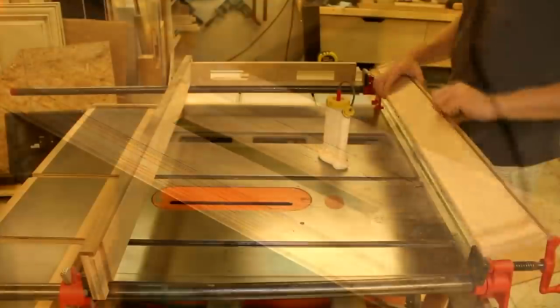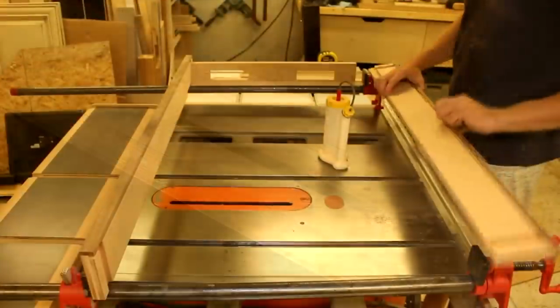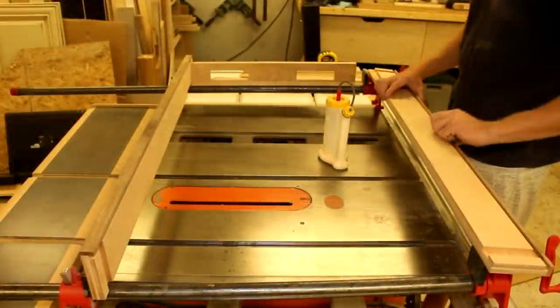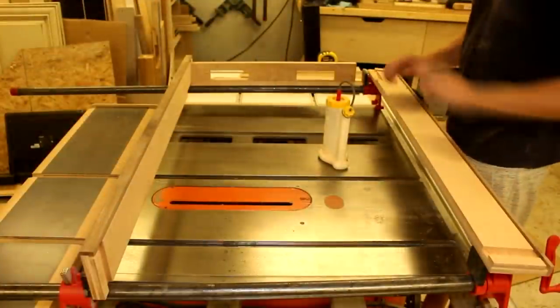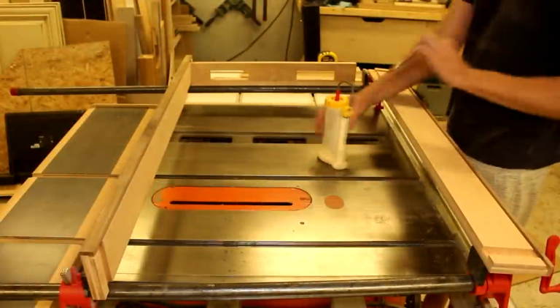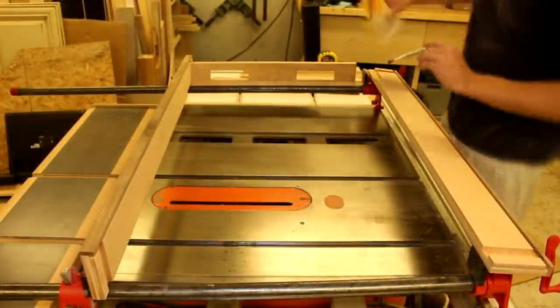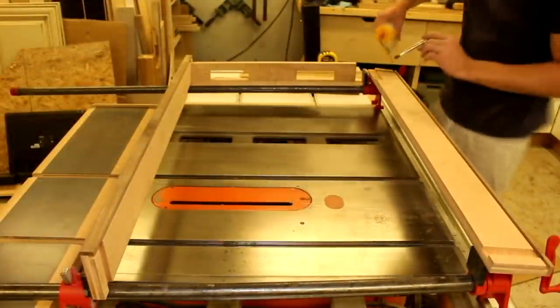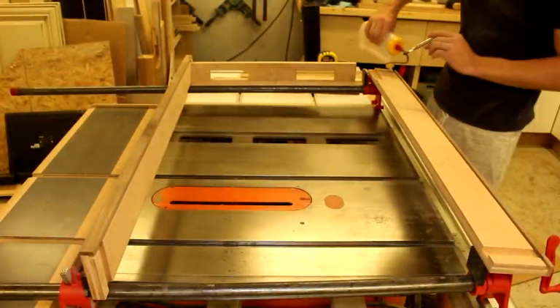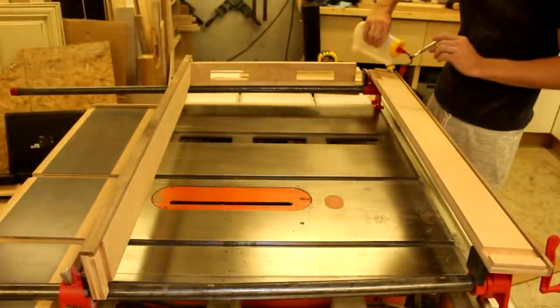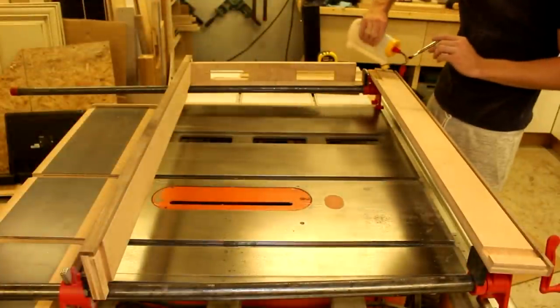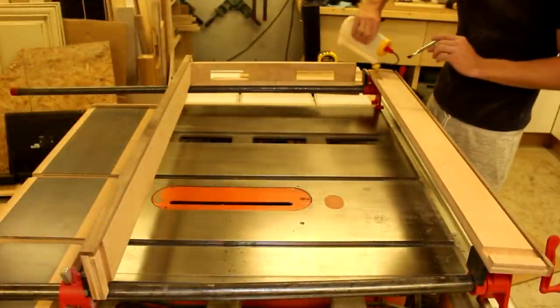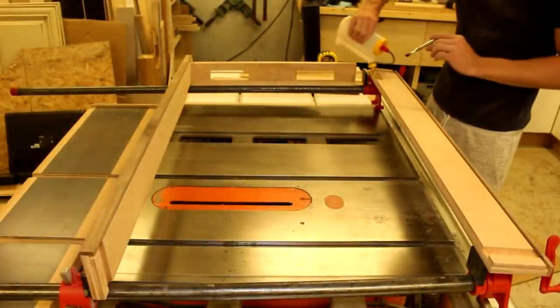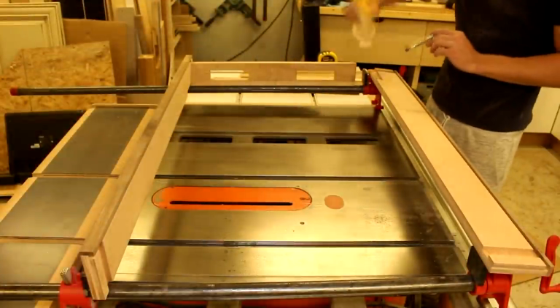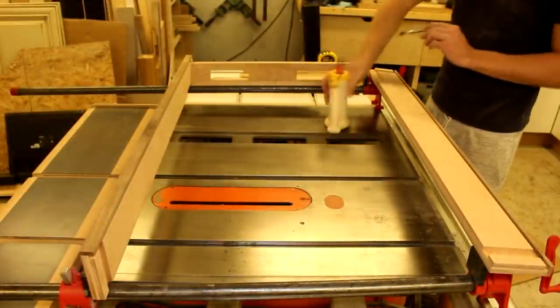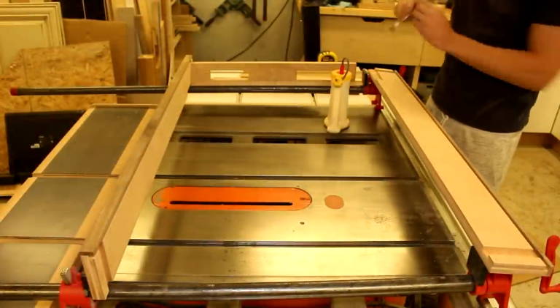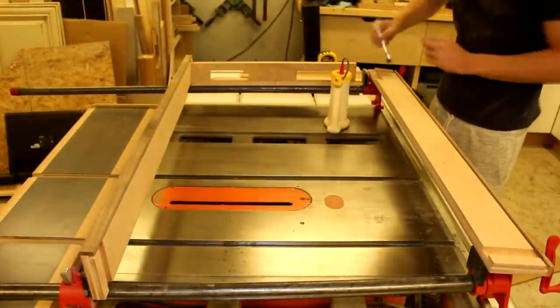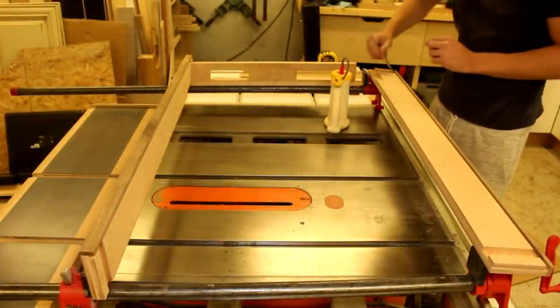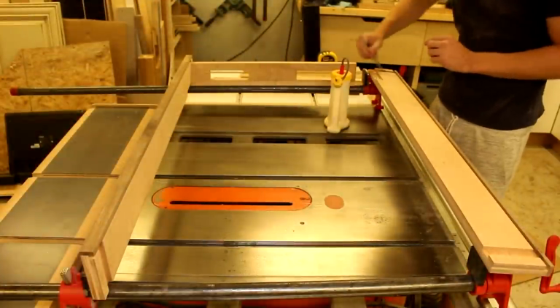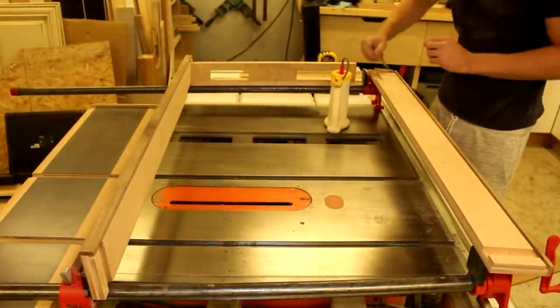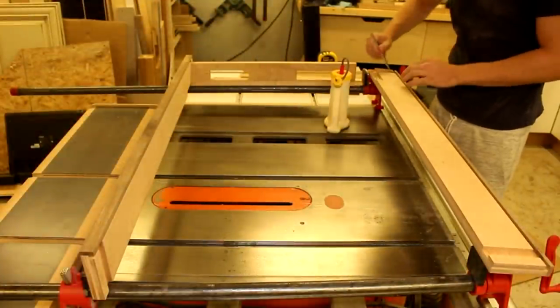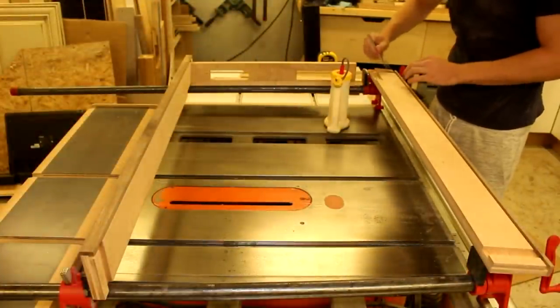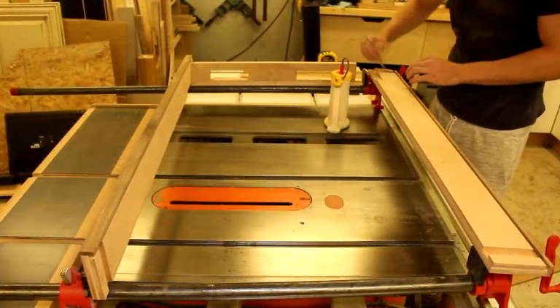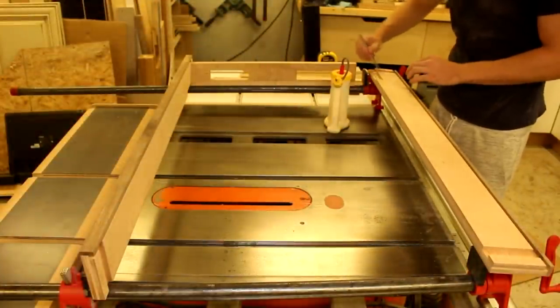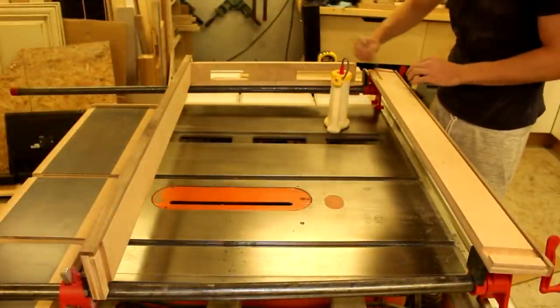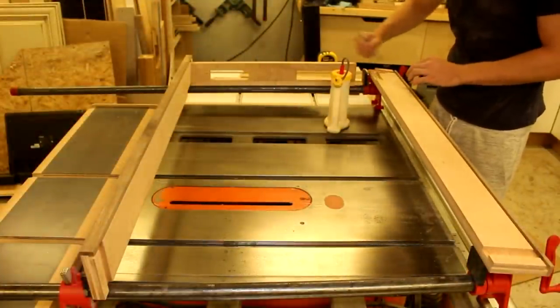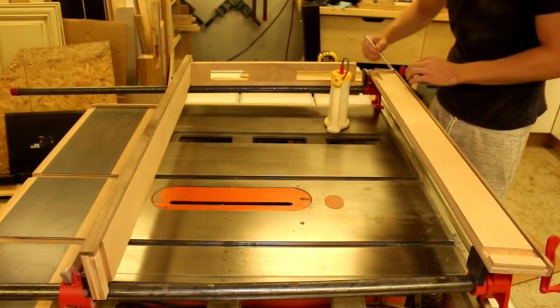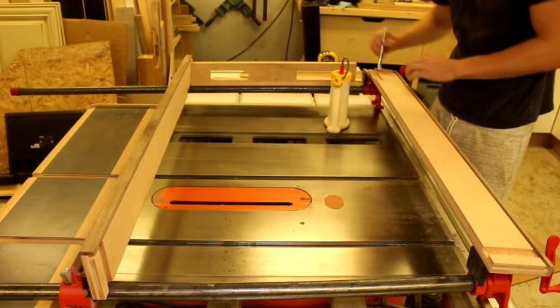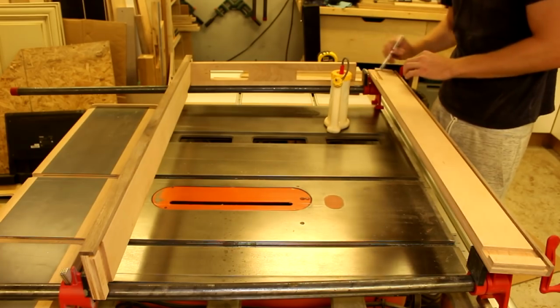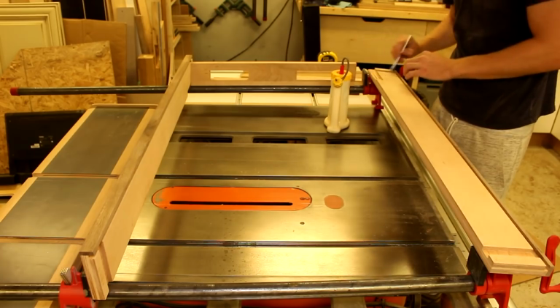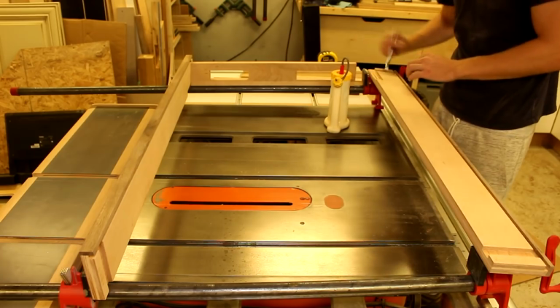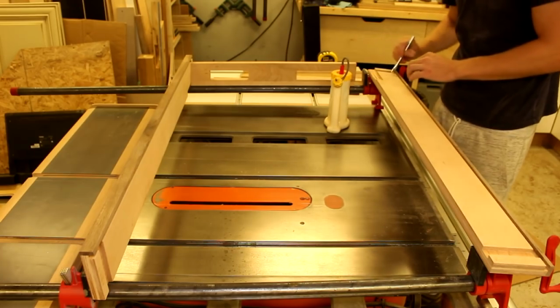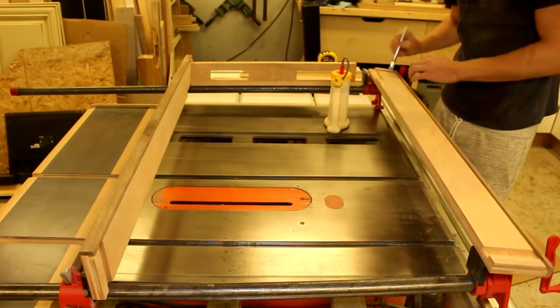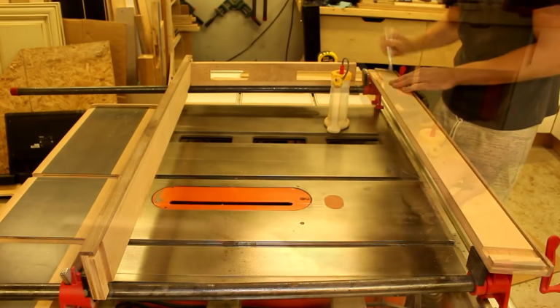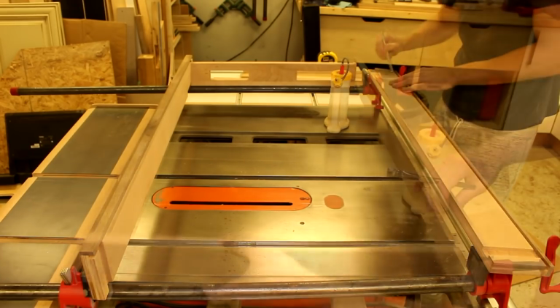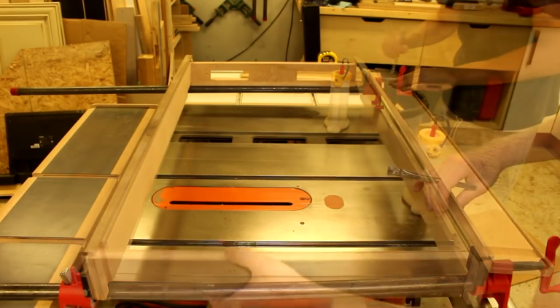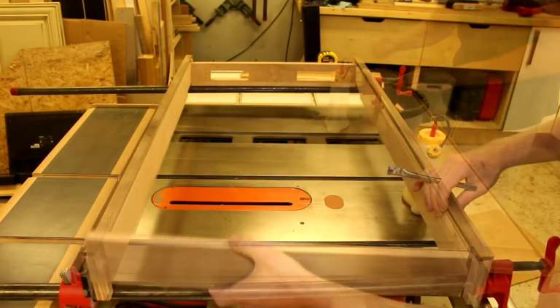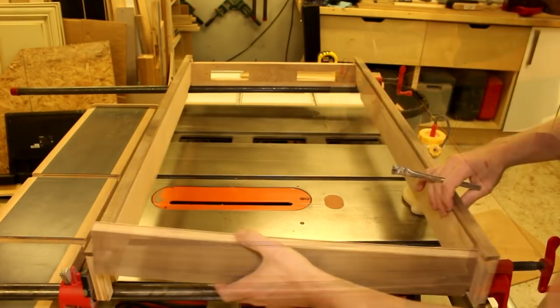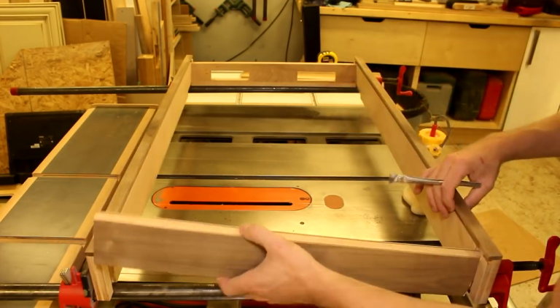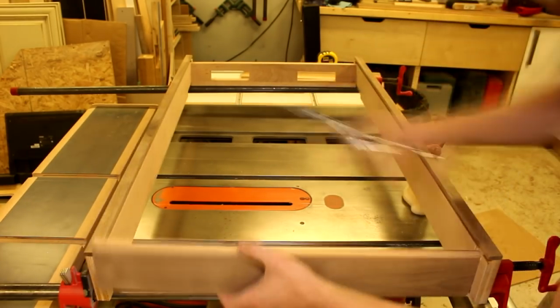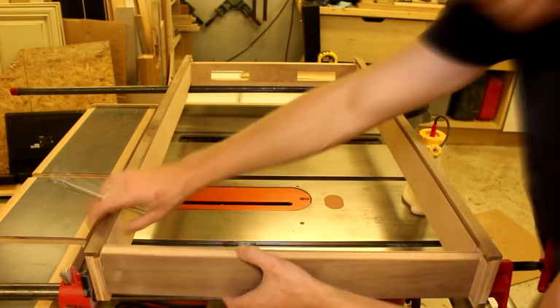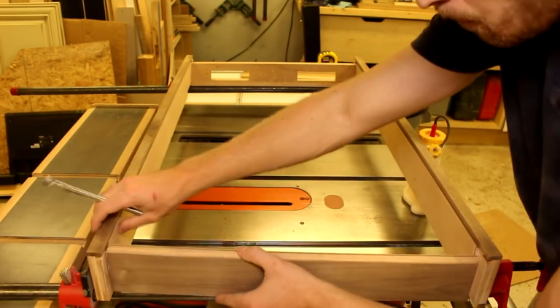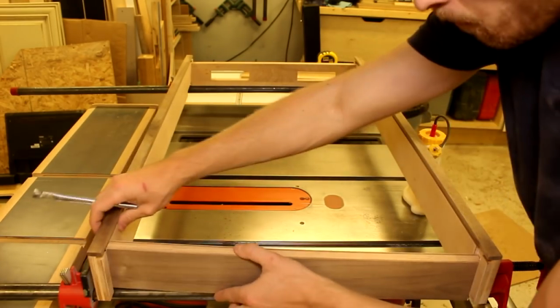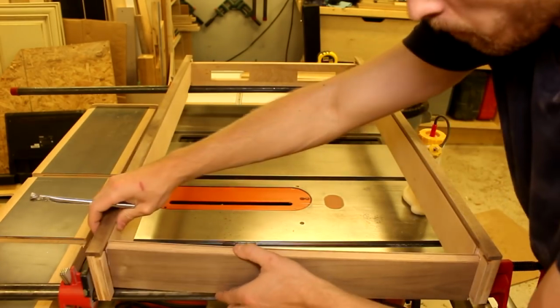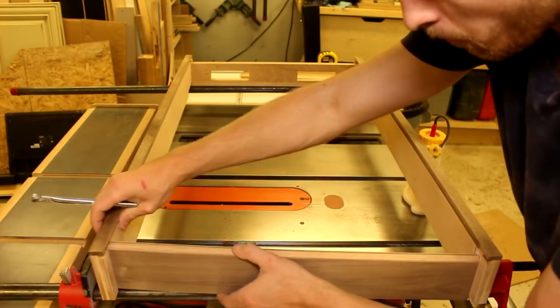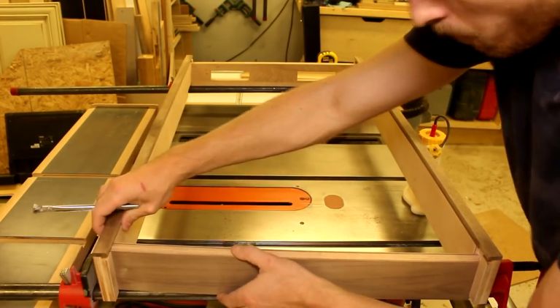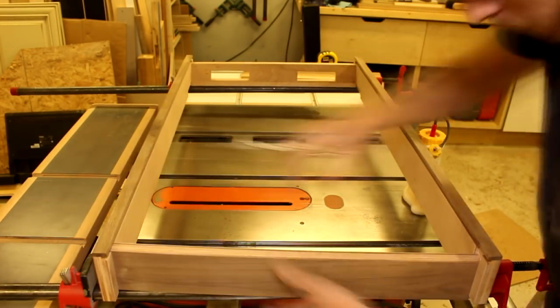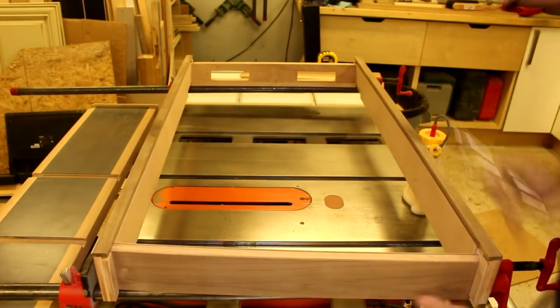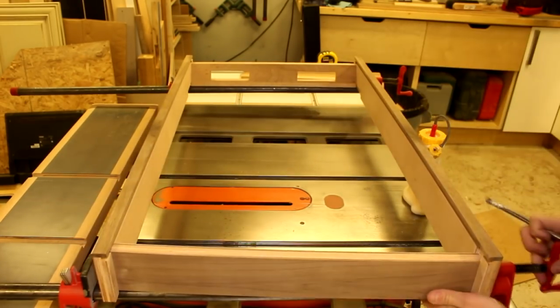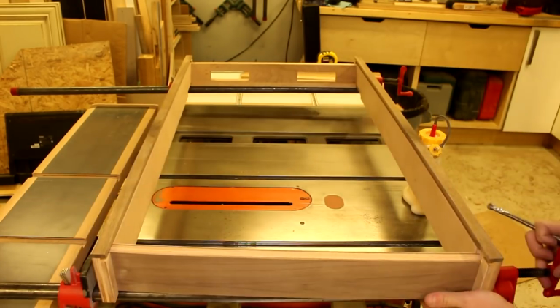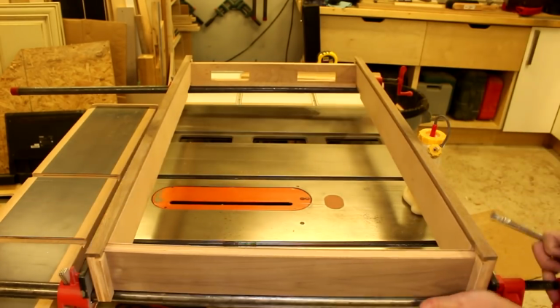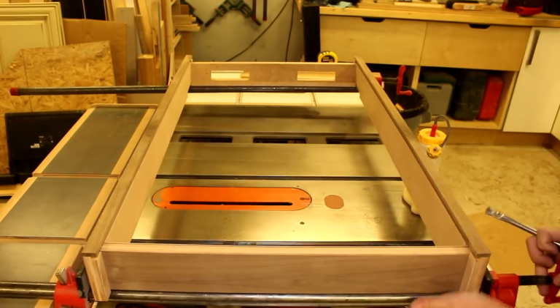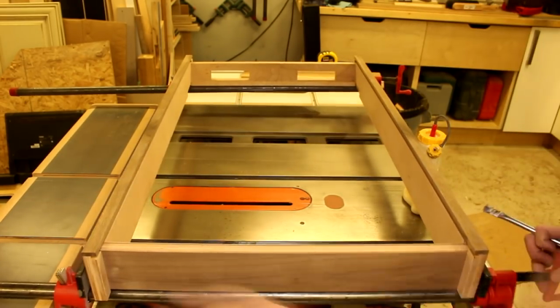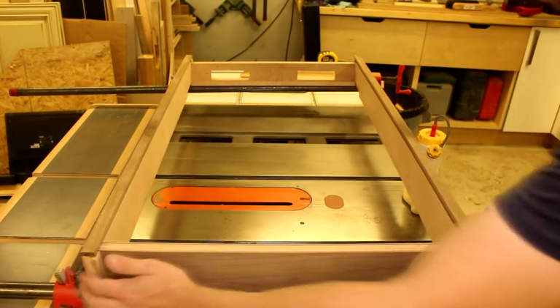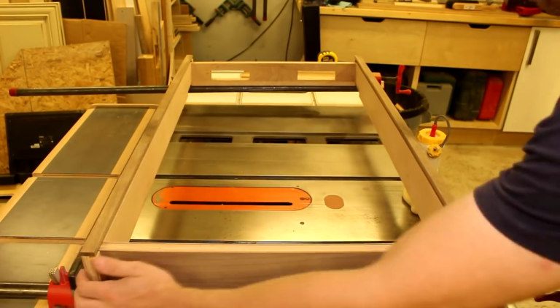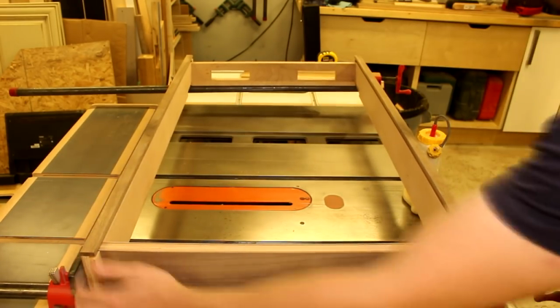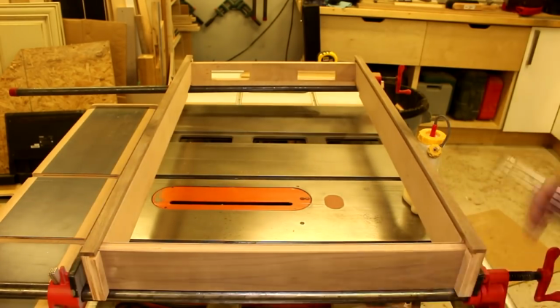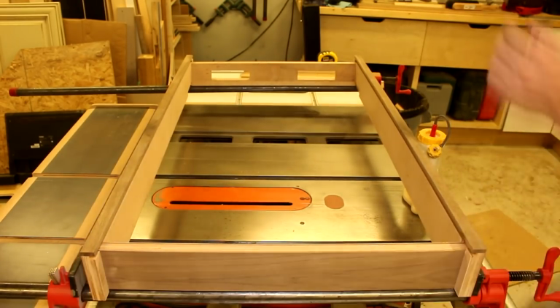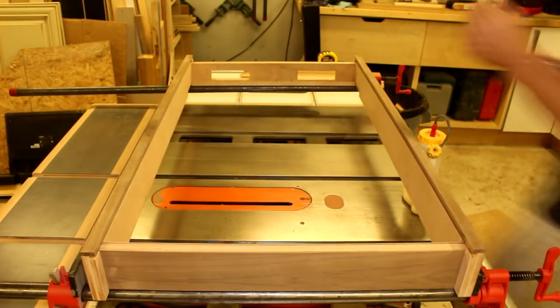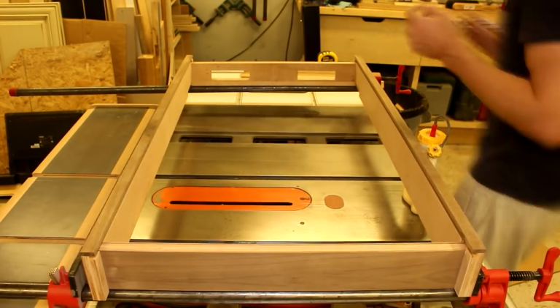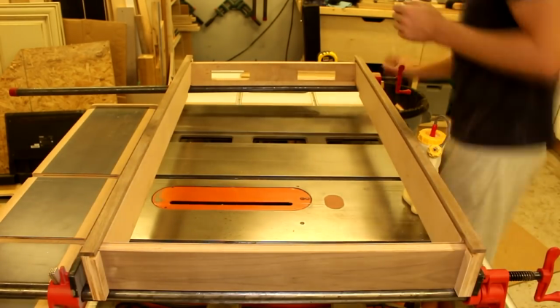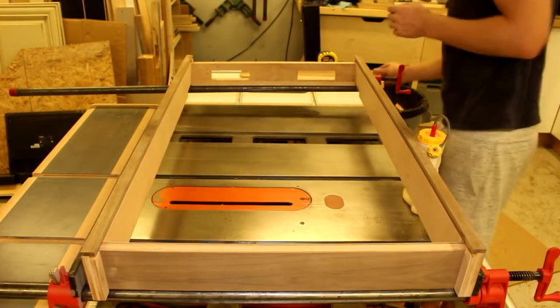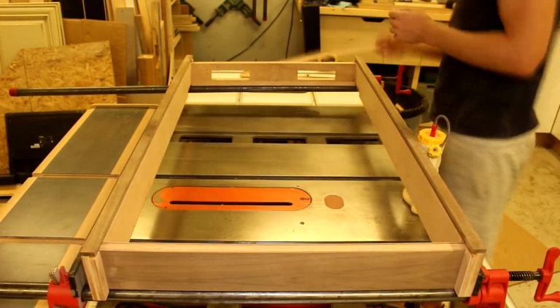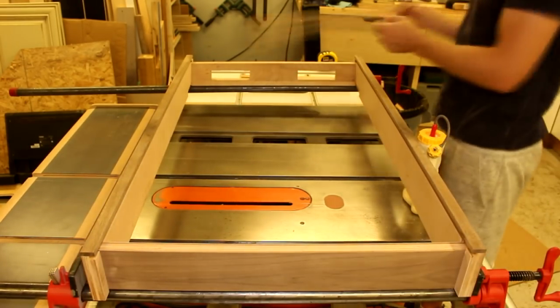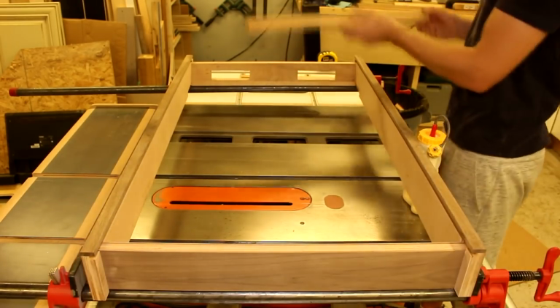Now it's time for the final glue up. Apply glue everywhere, clamp it, and you may want to check that everything's nice and square at this point before it cures.